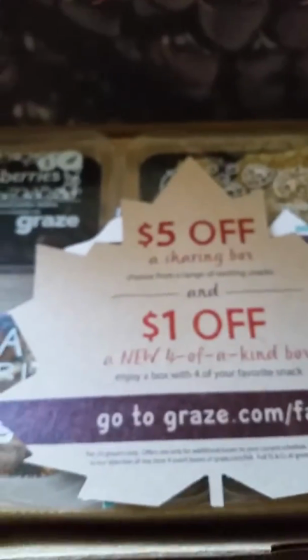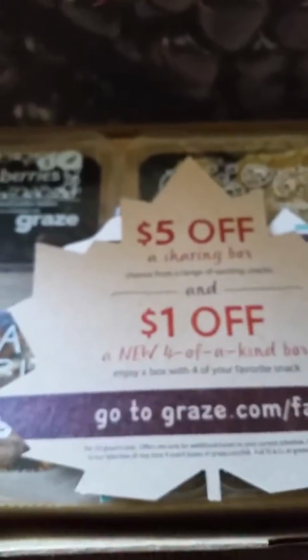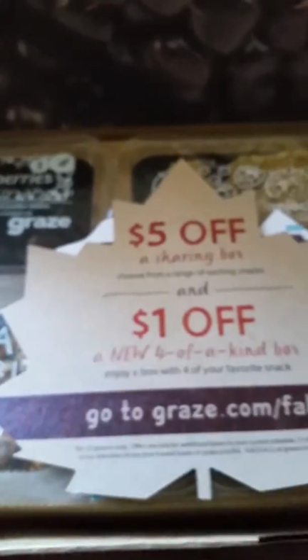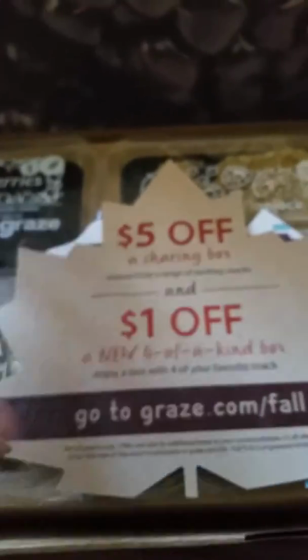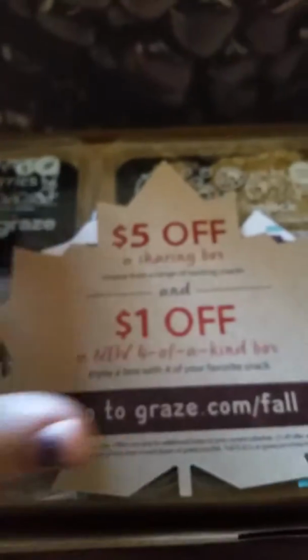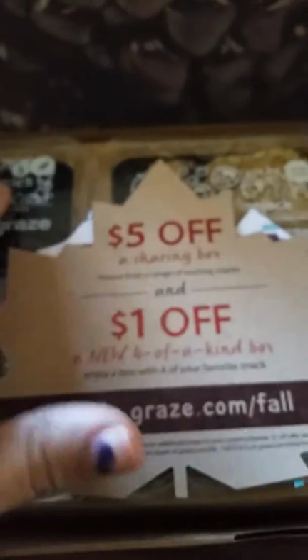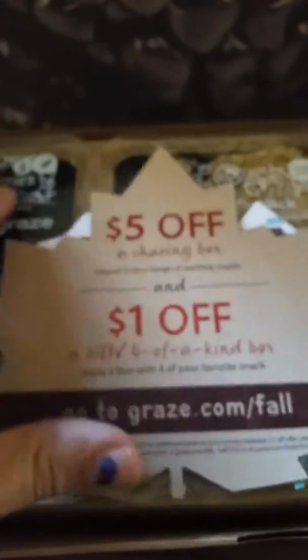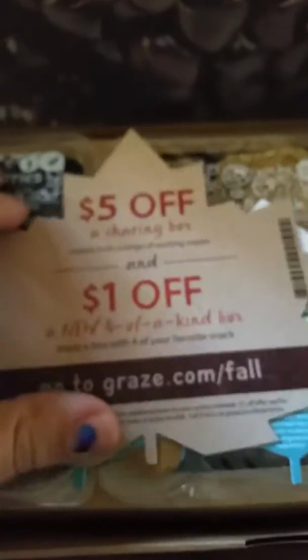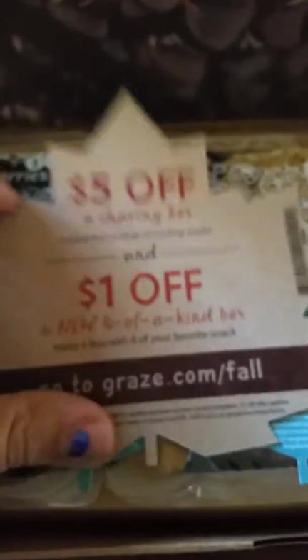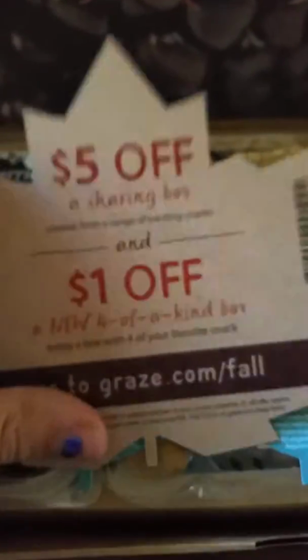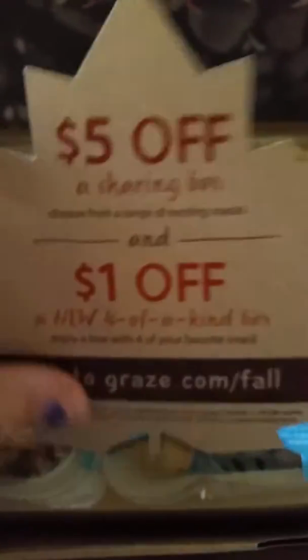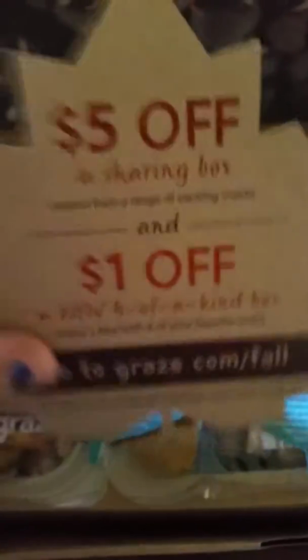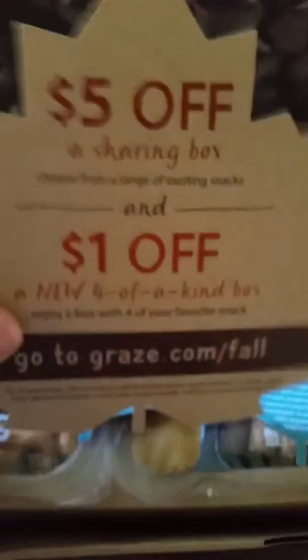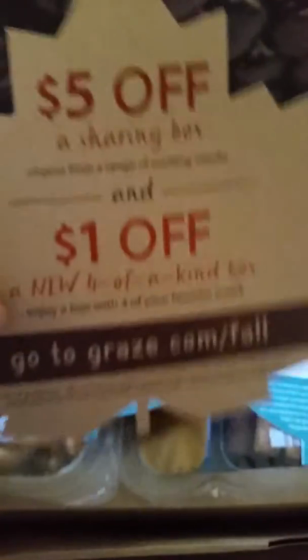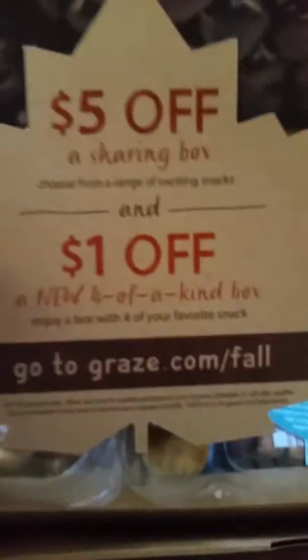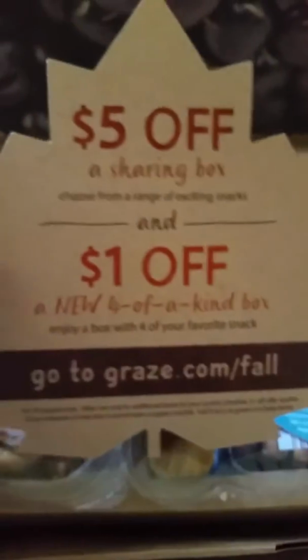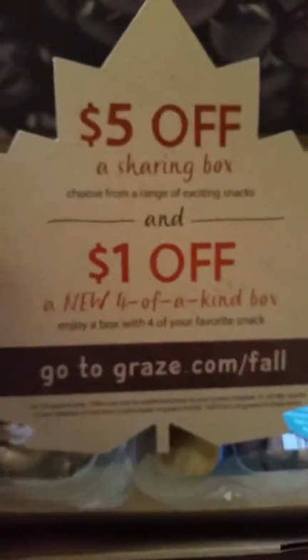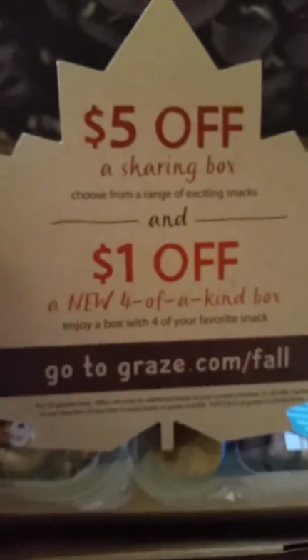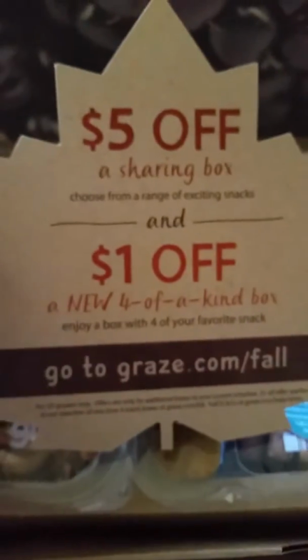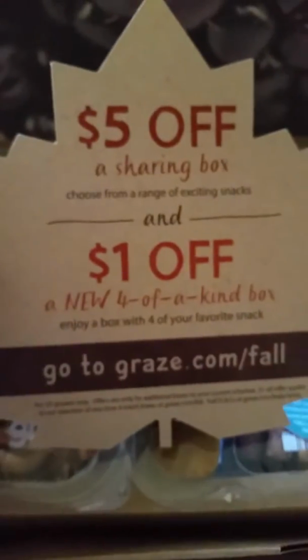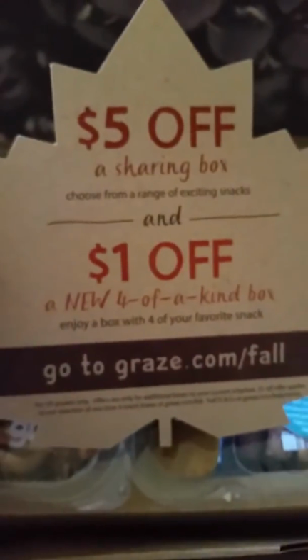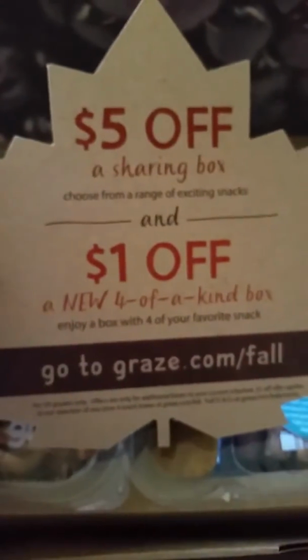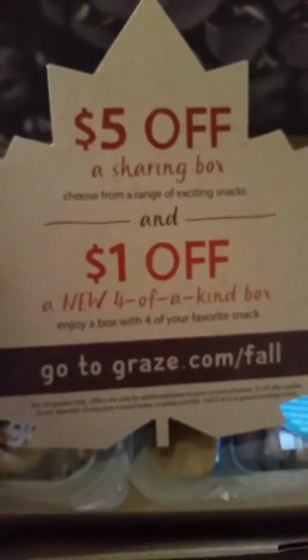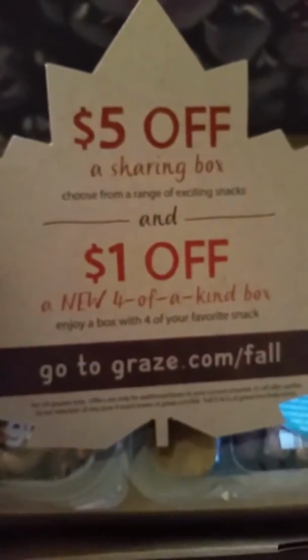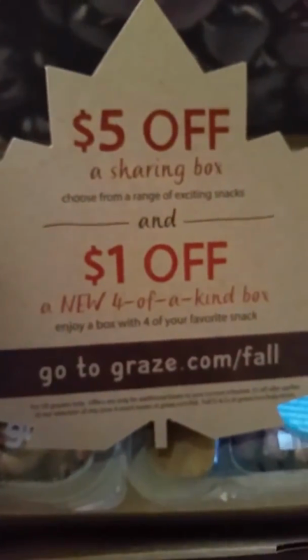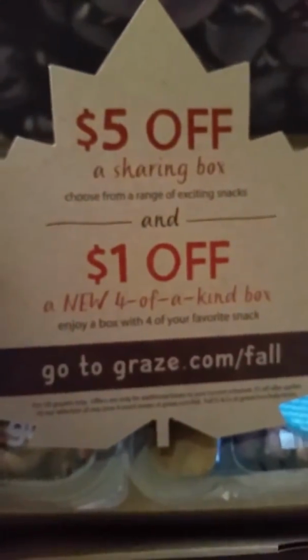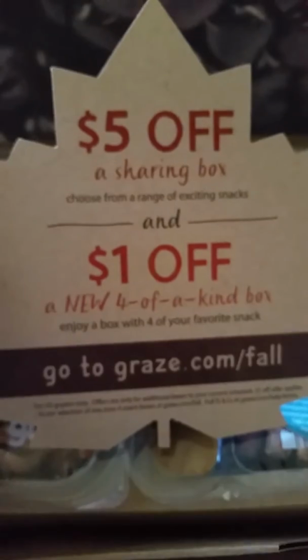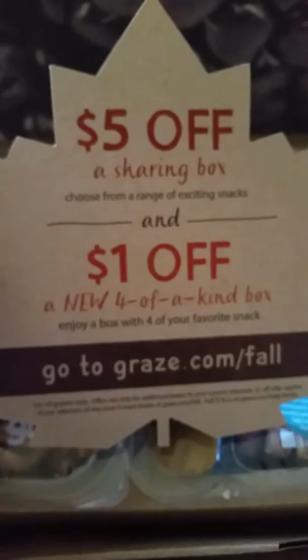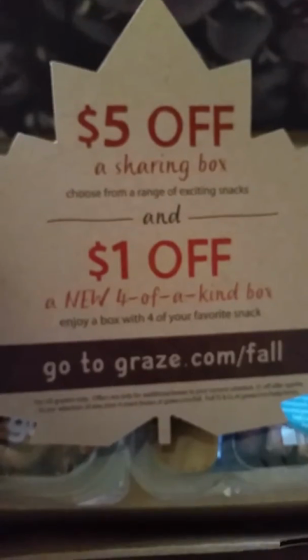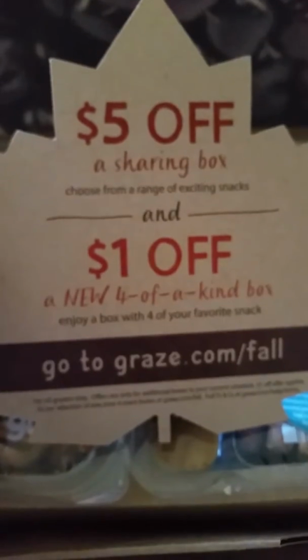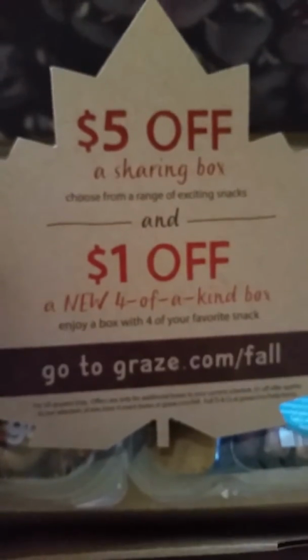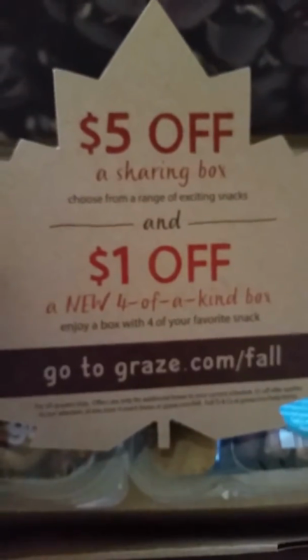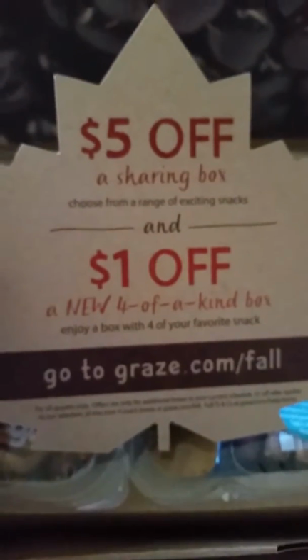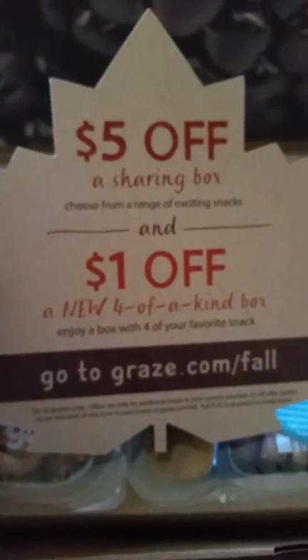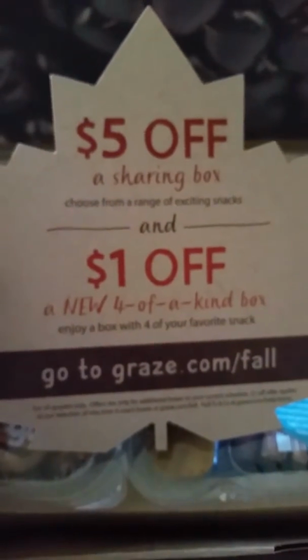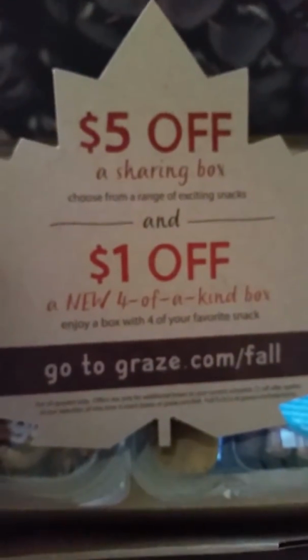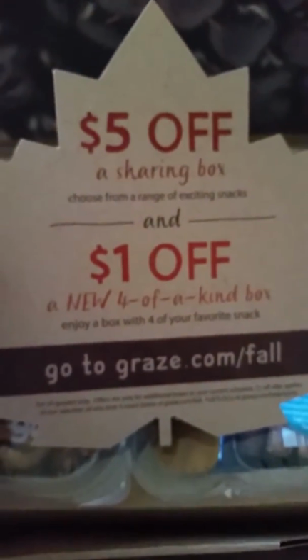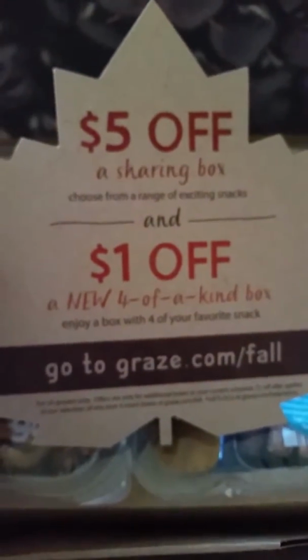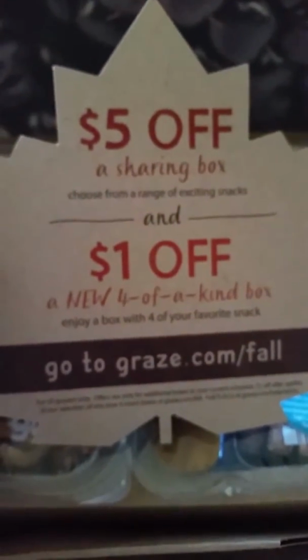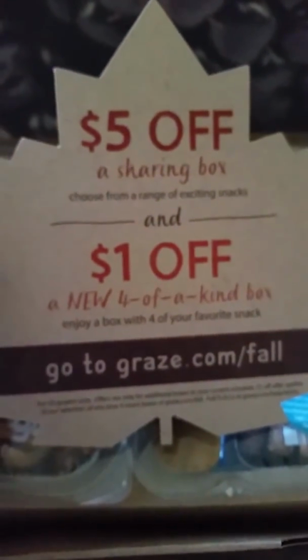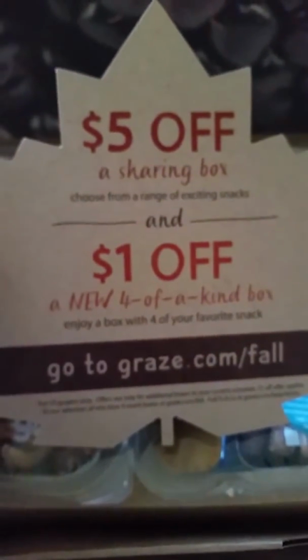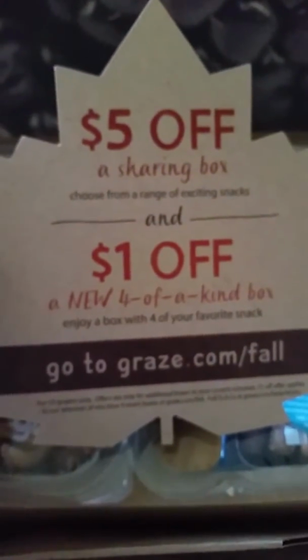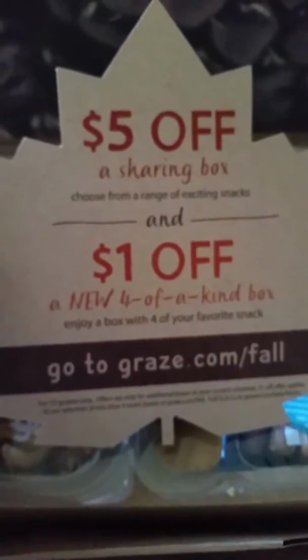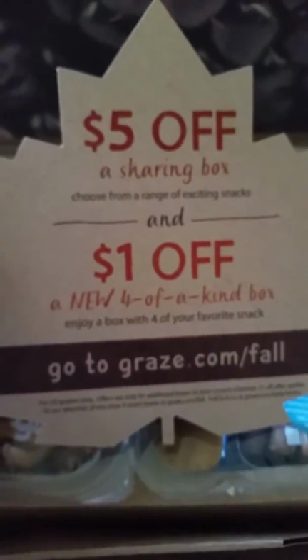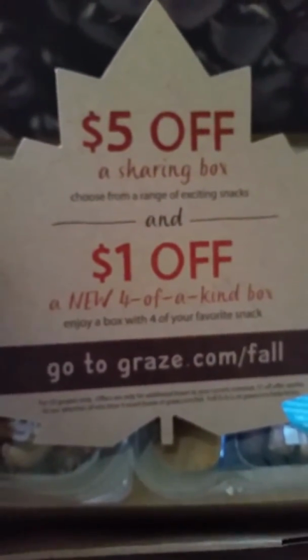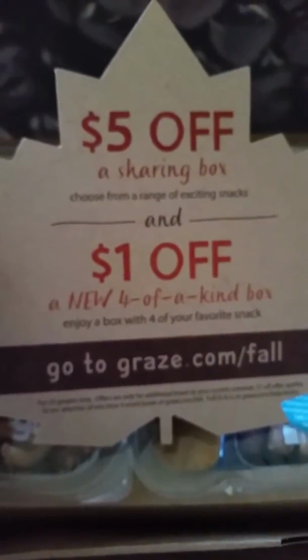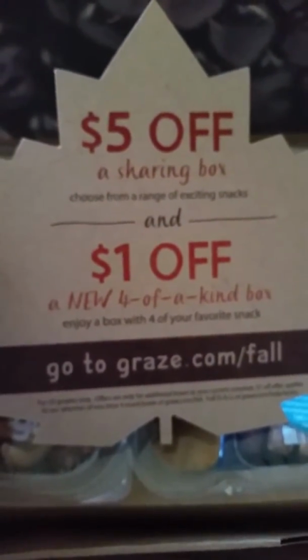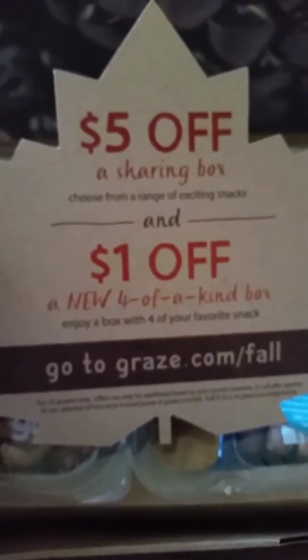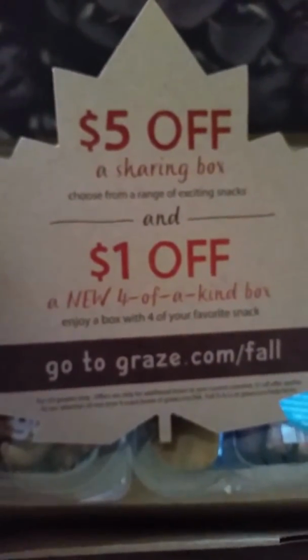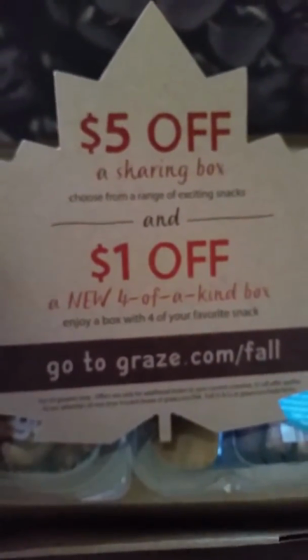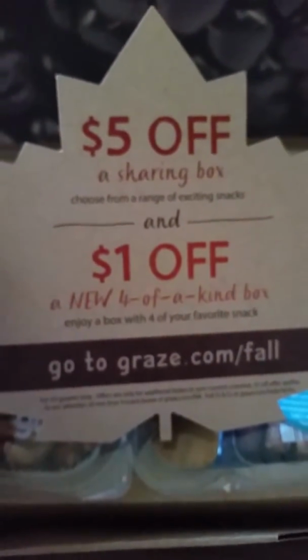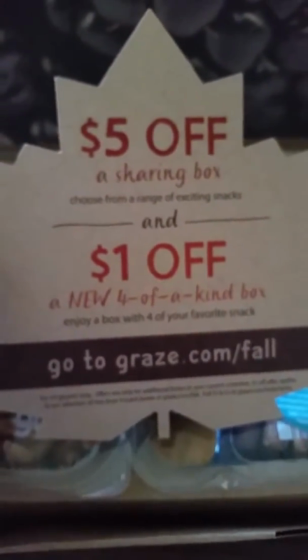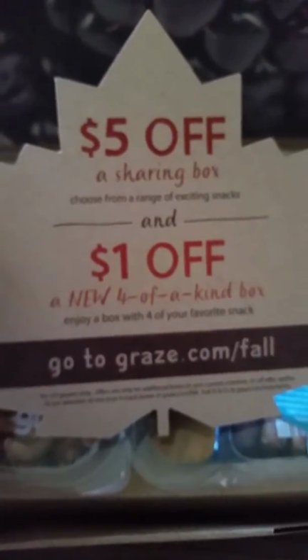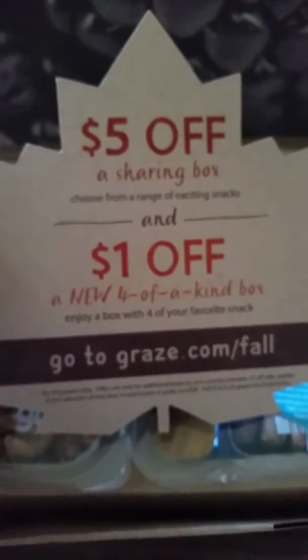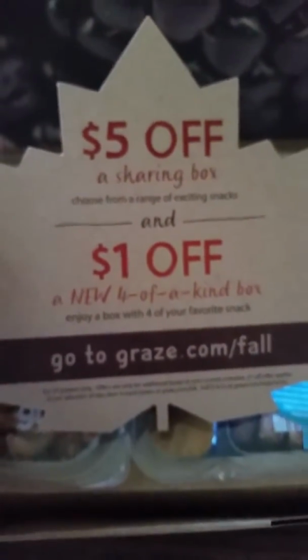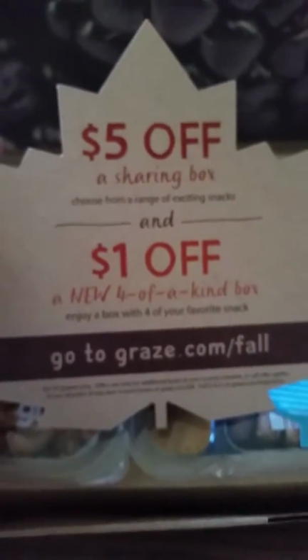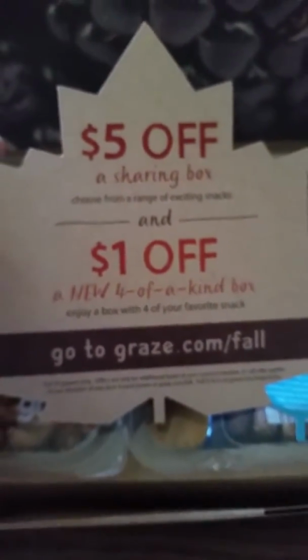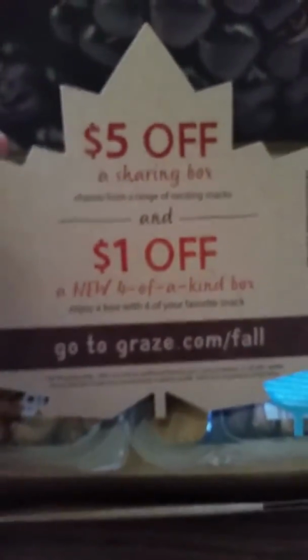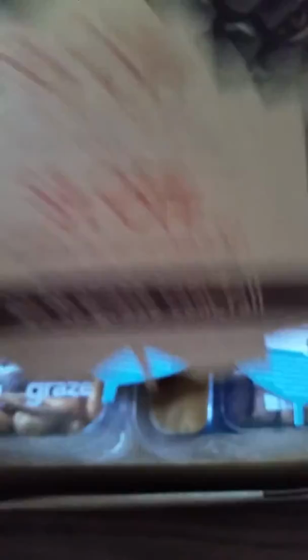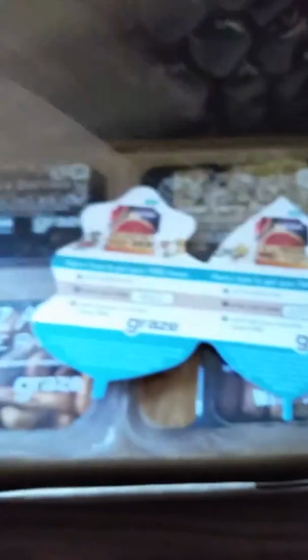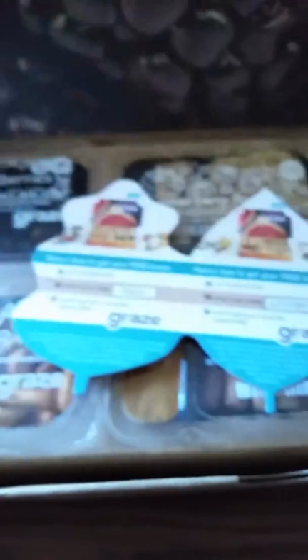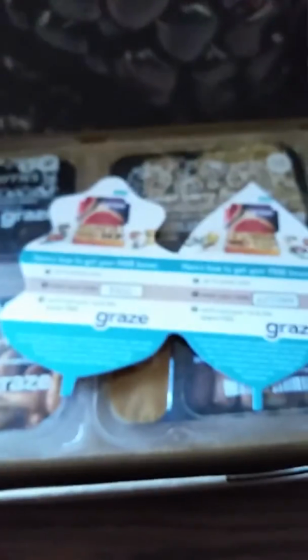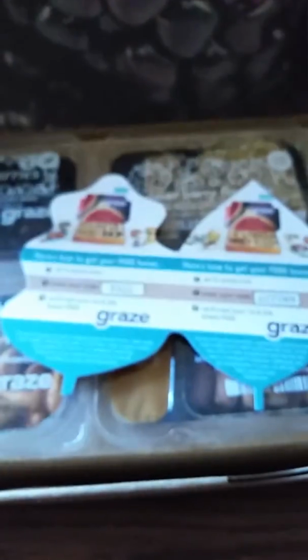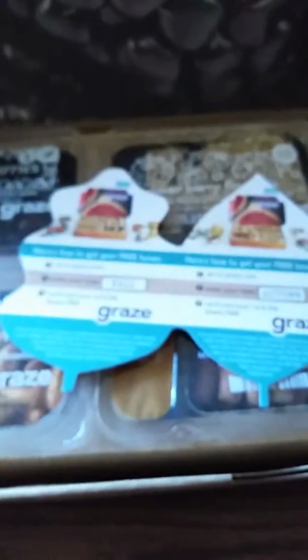Five dollars off a sharing box and a dollar off a new four-of-a-kind box.